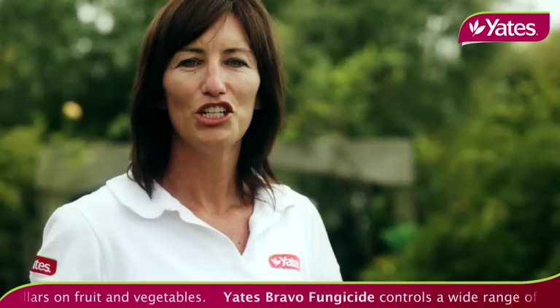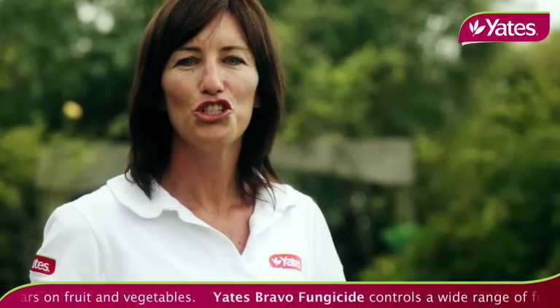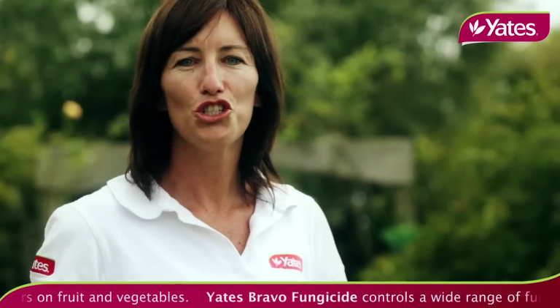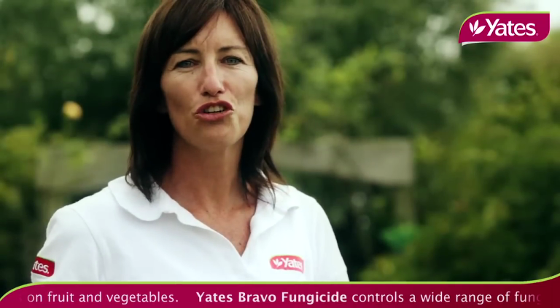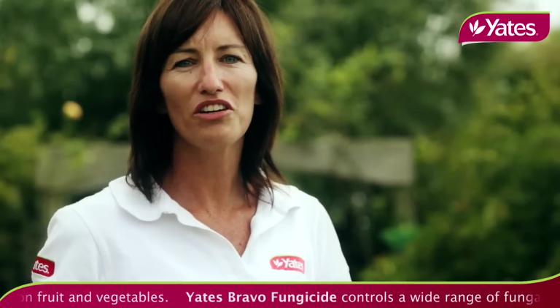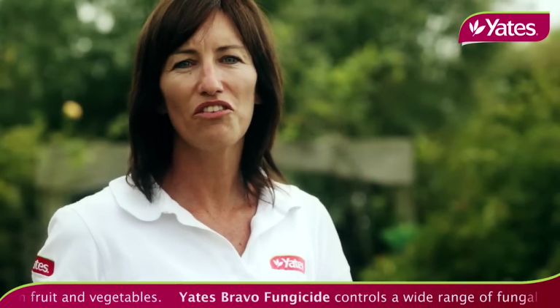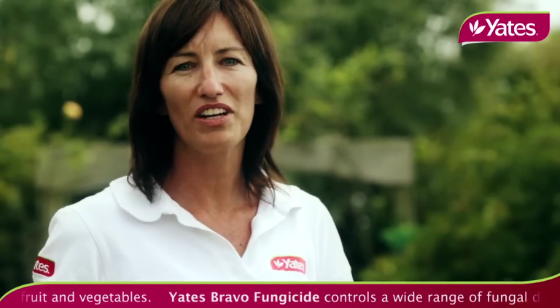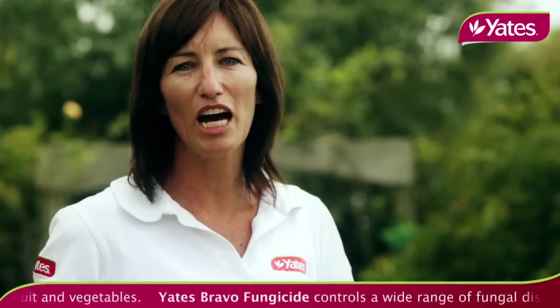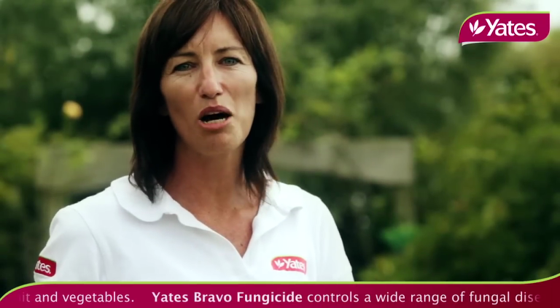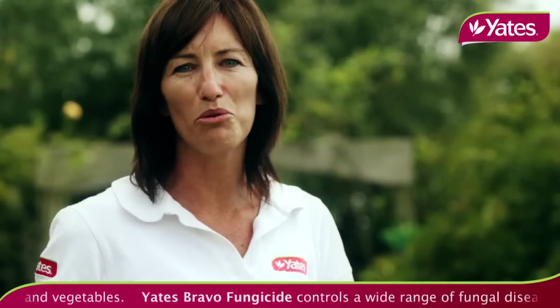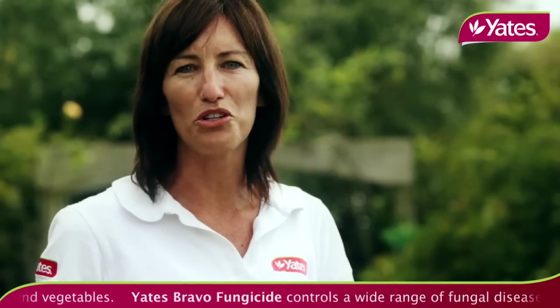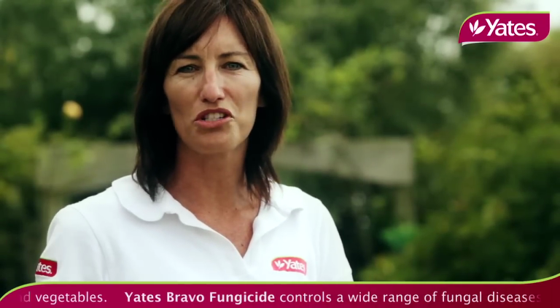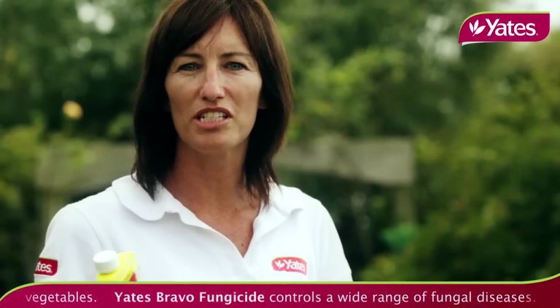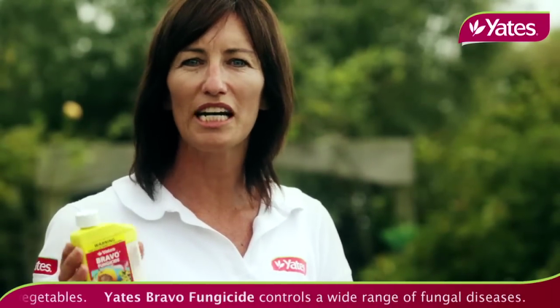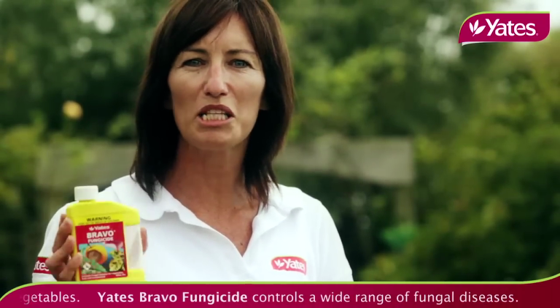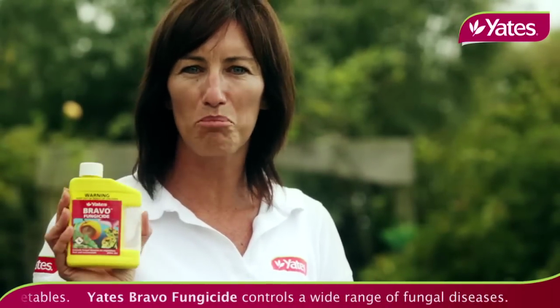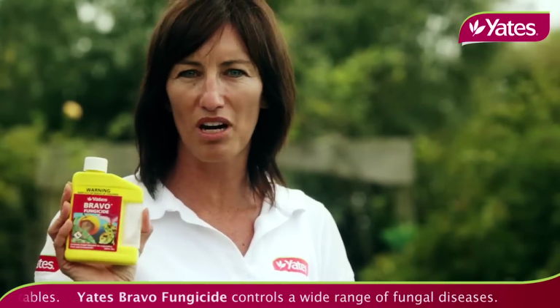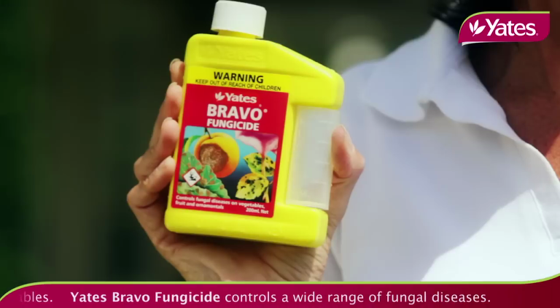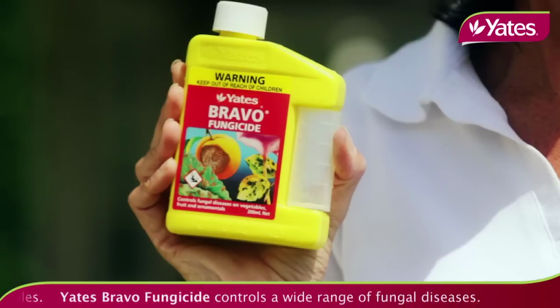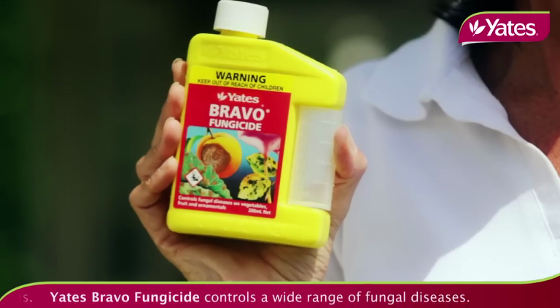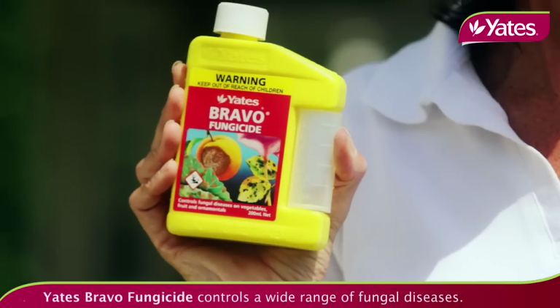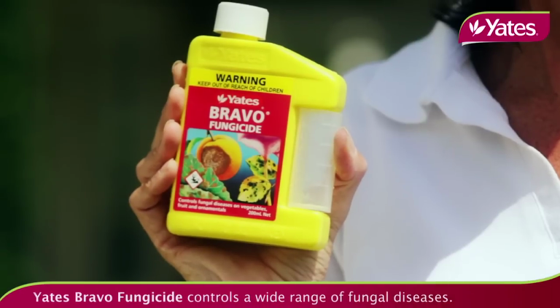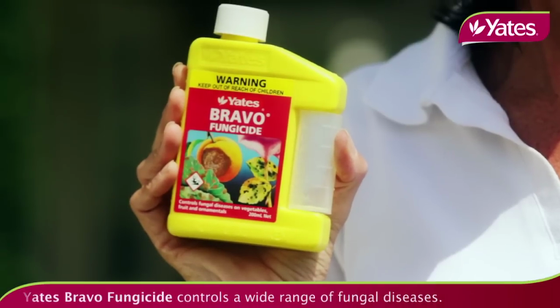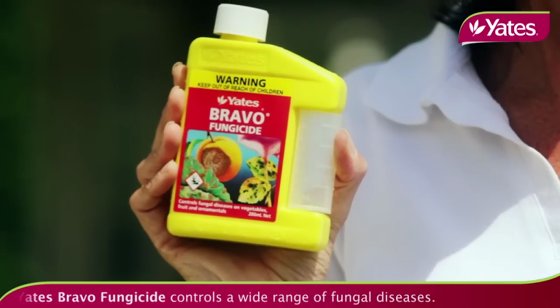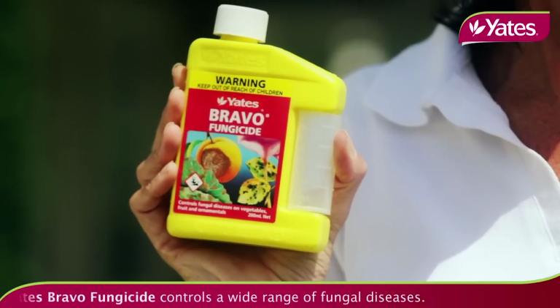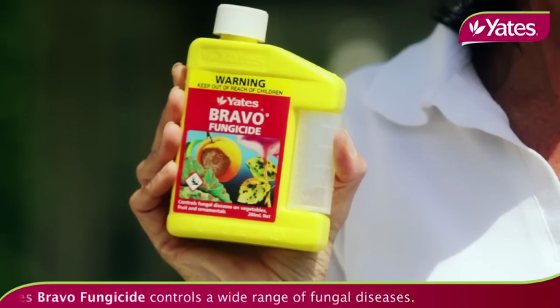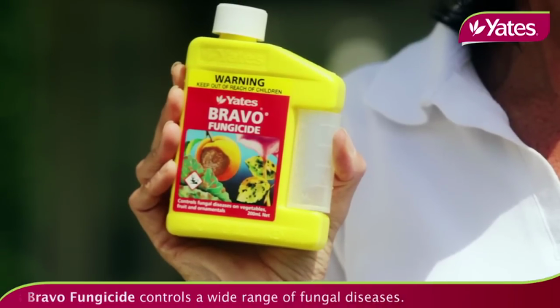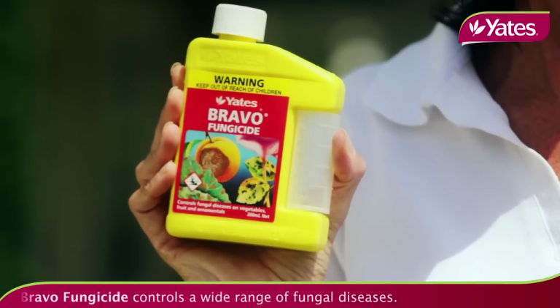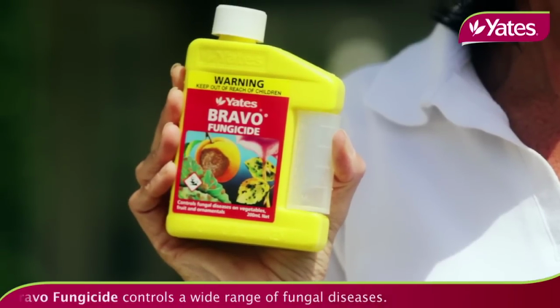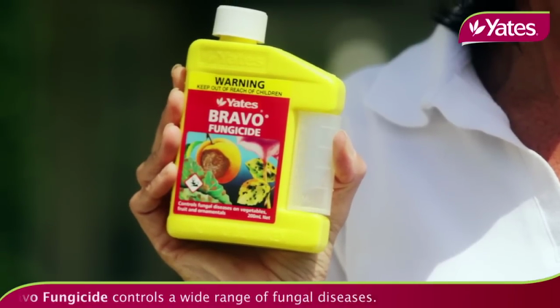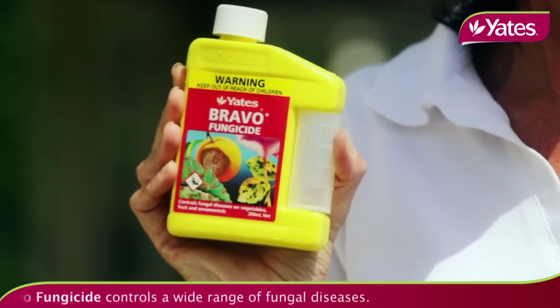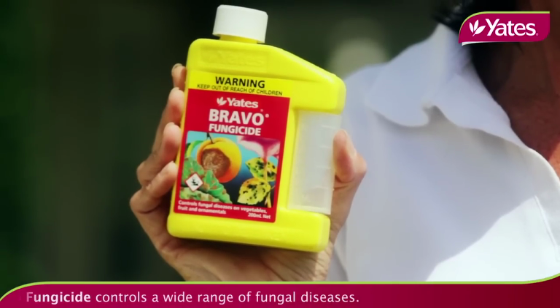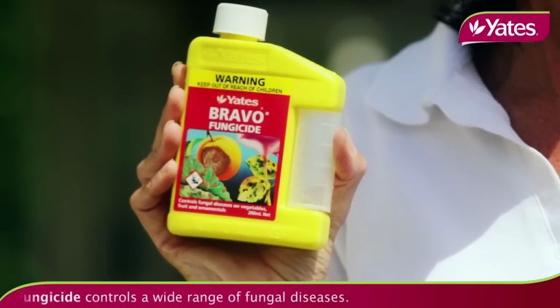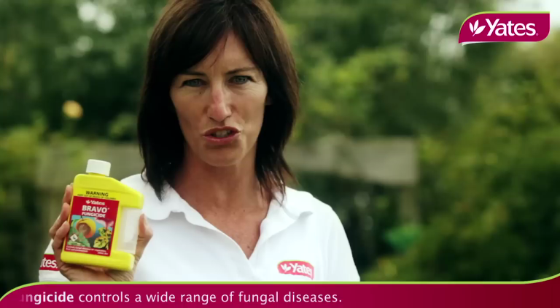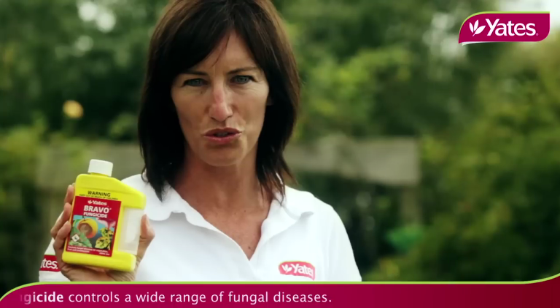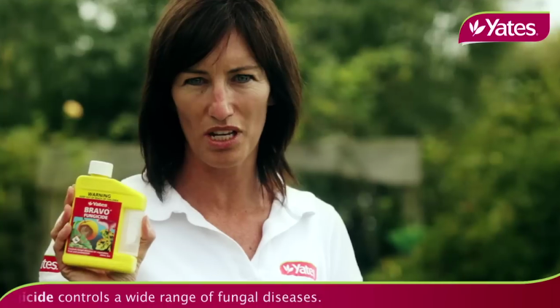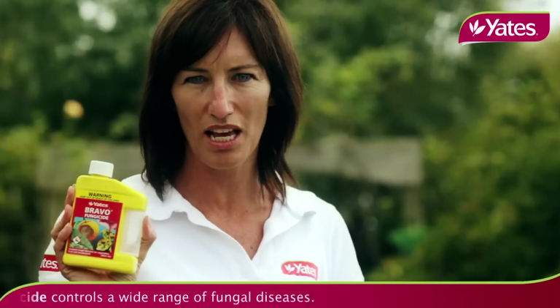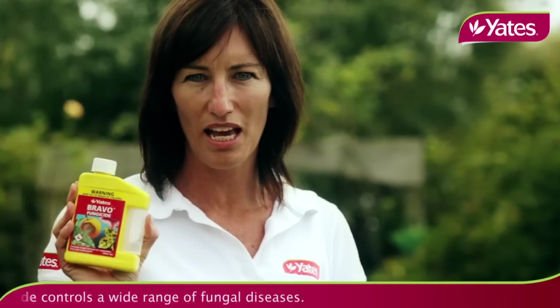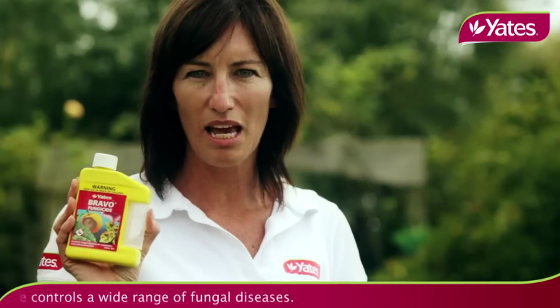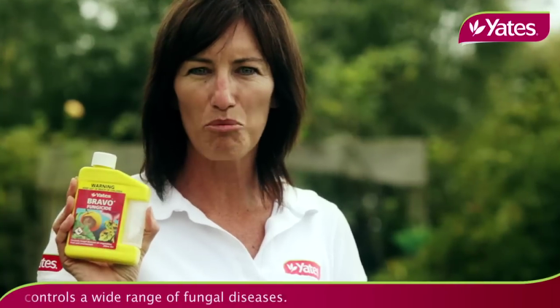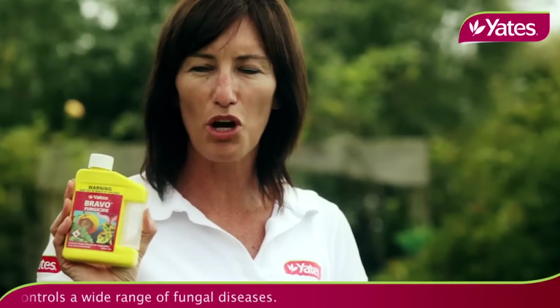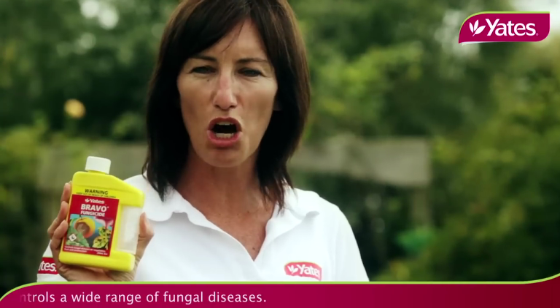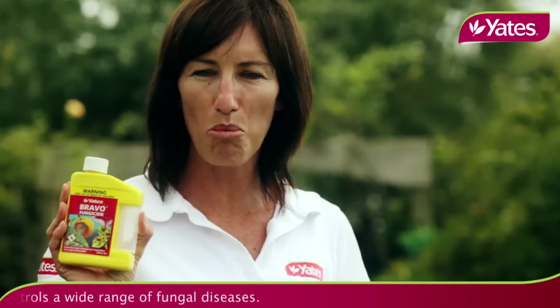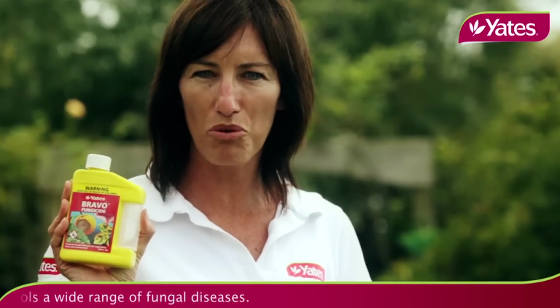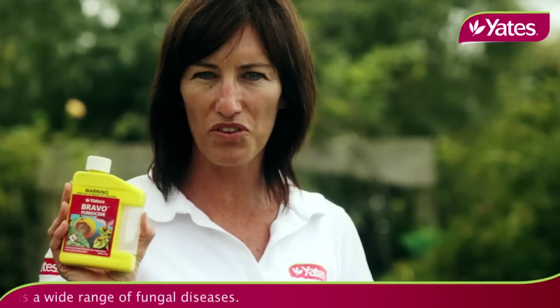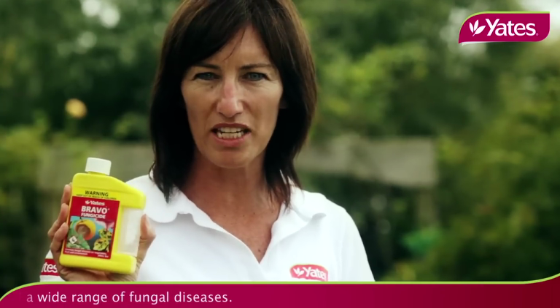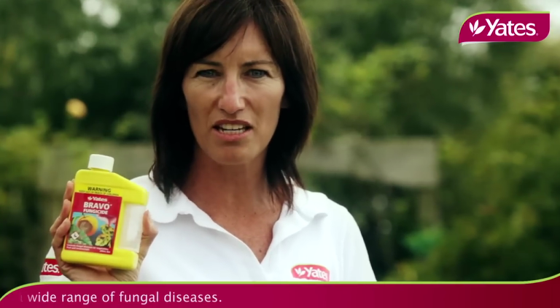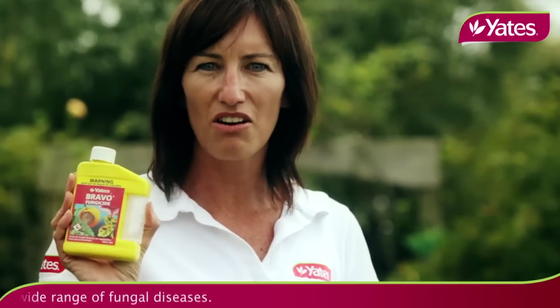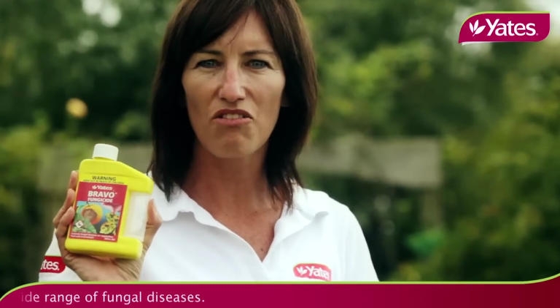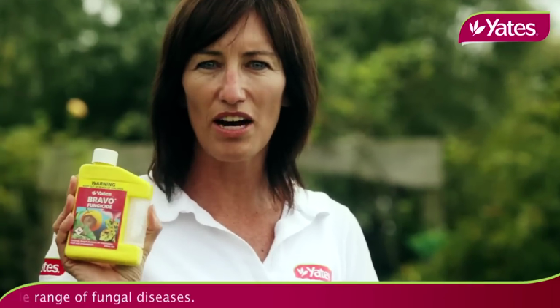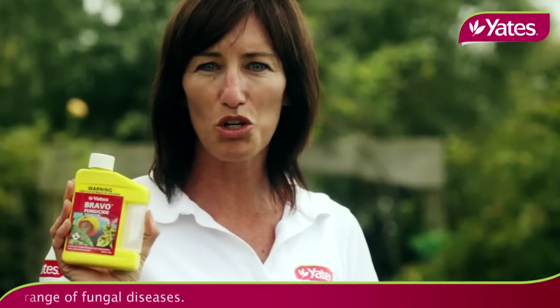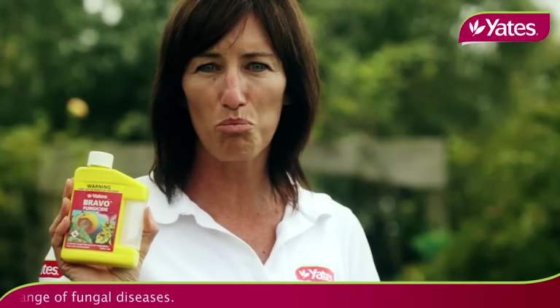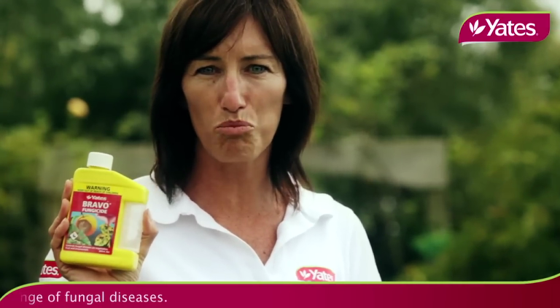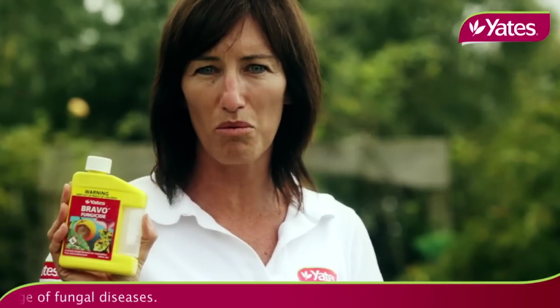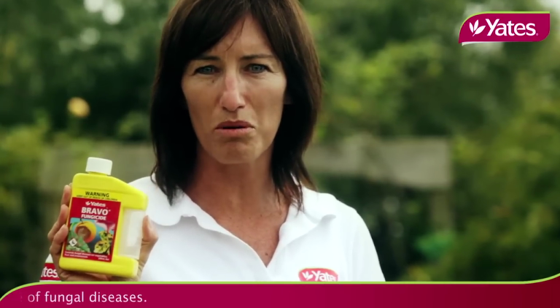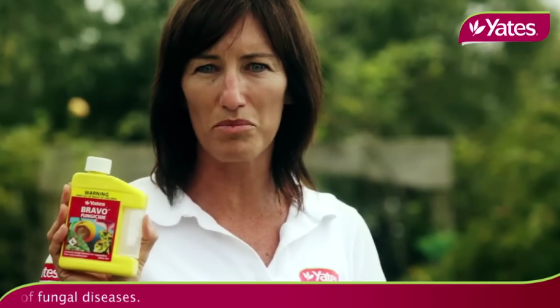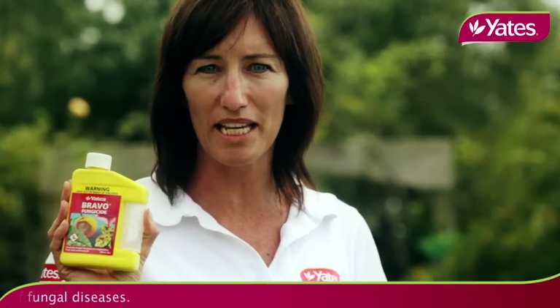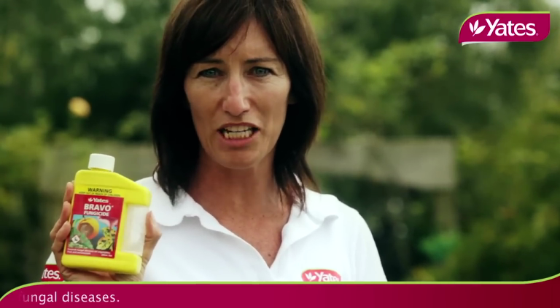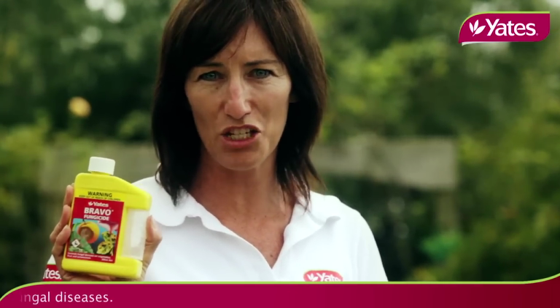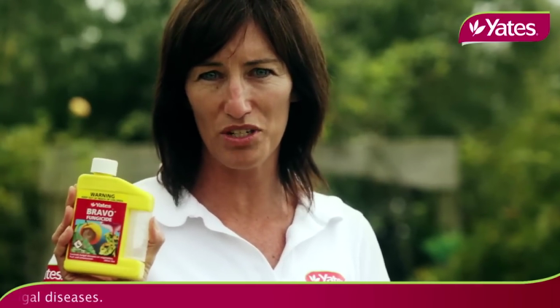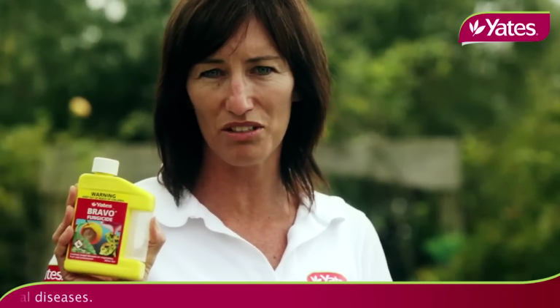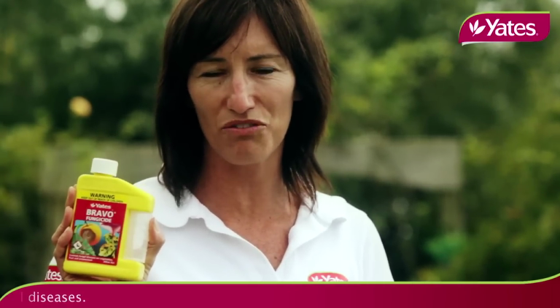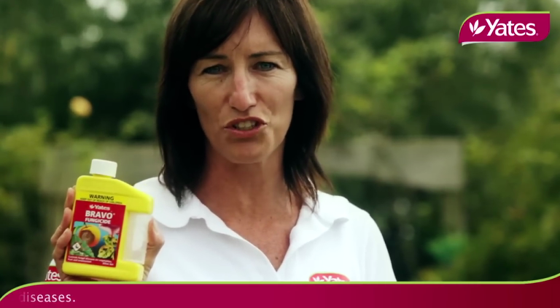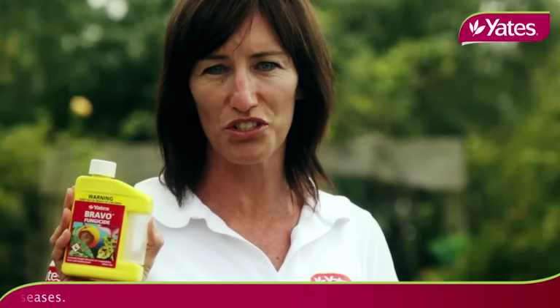During flower burst, Yates Bravo is another good fungicide to use. It will help prevent fungal problems entering the fruit as they develop.